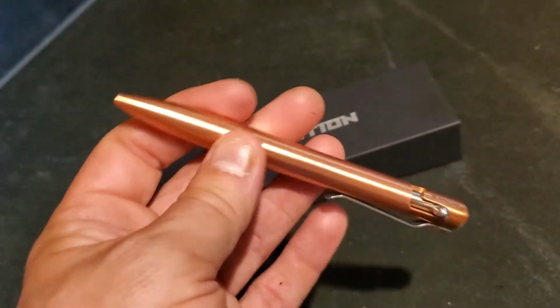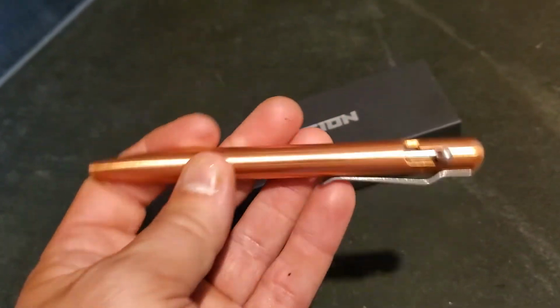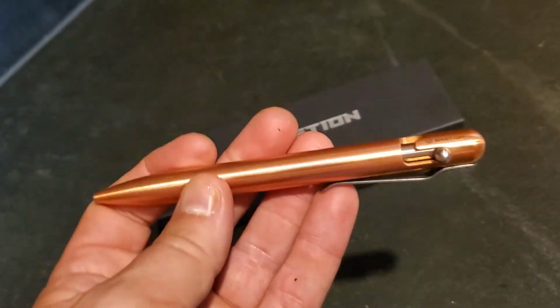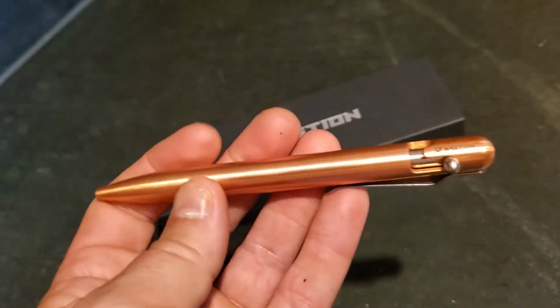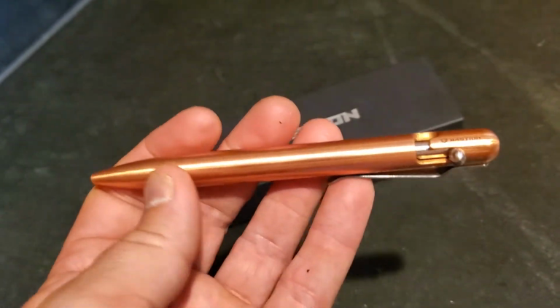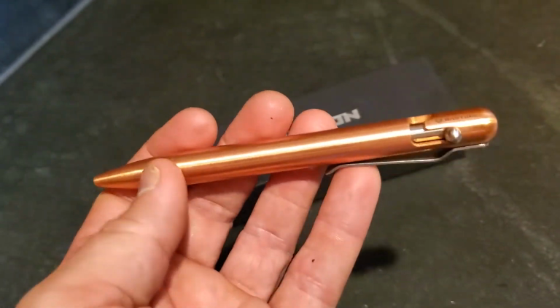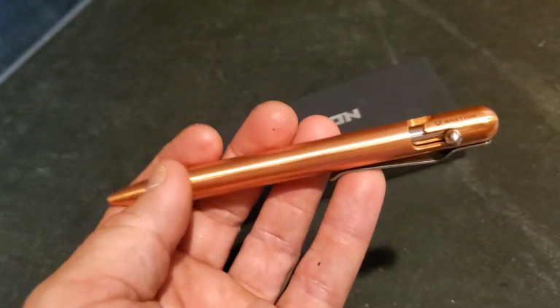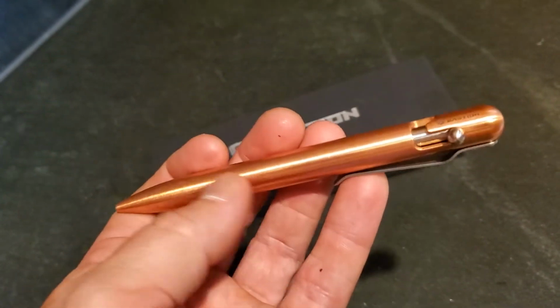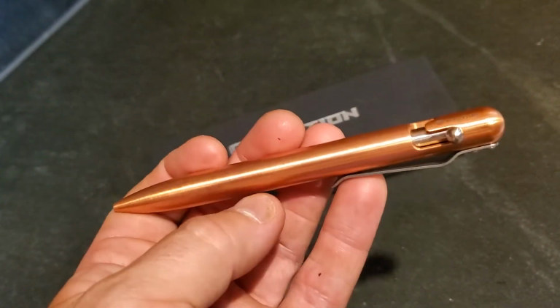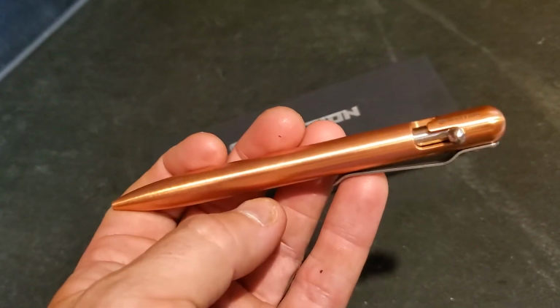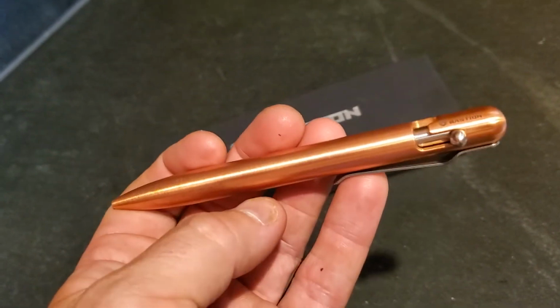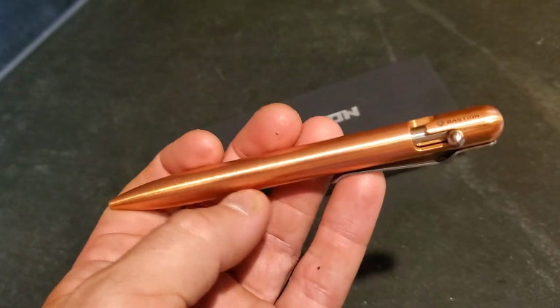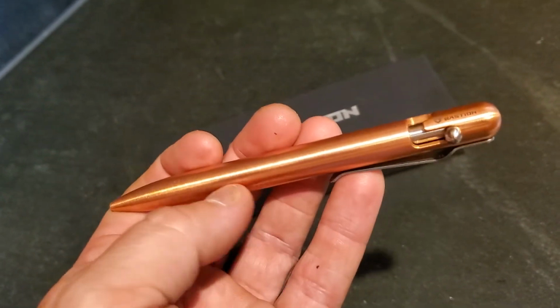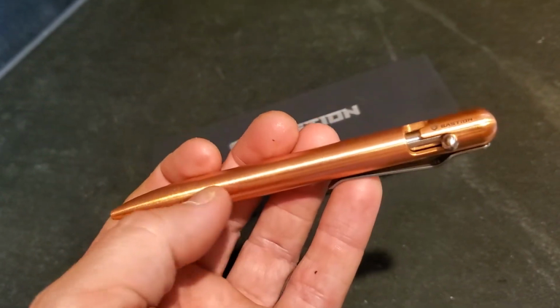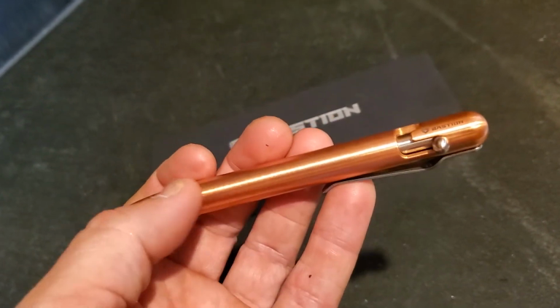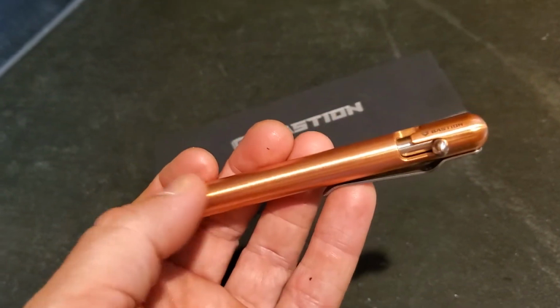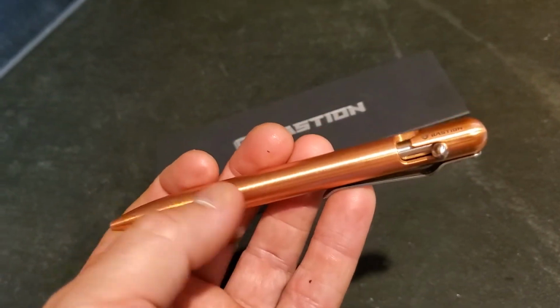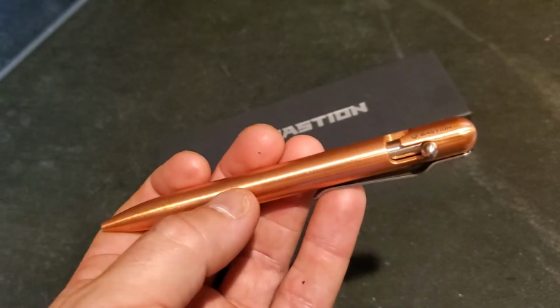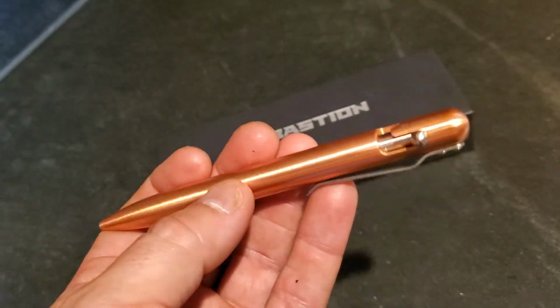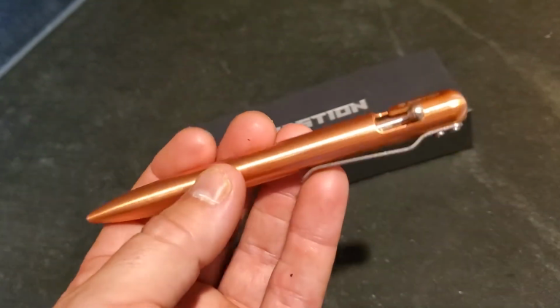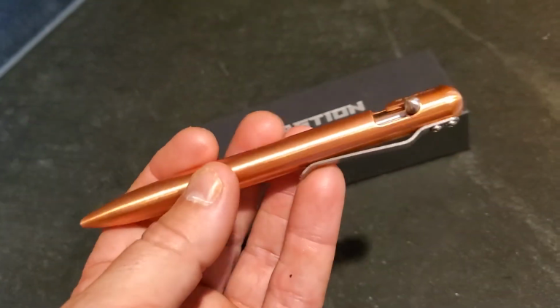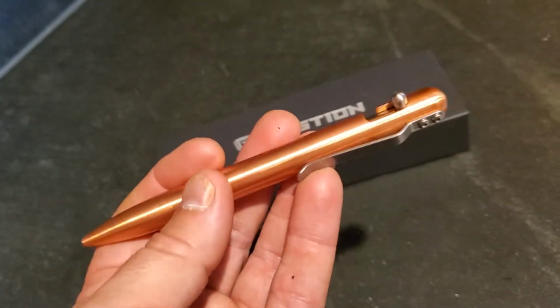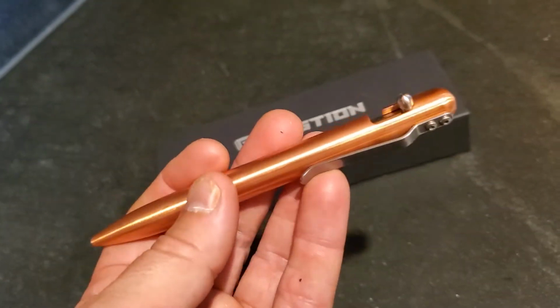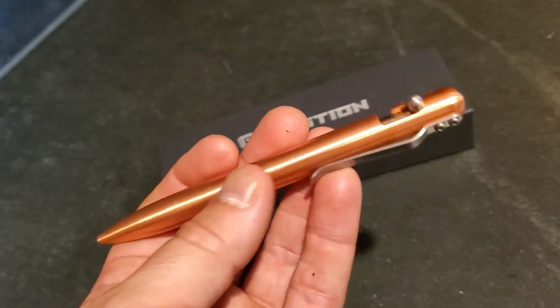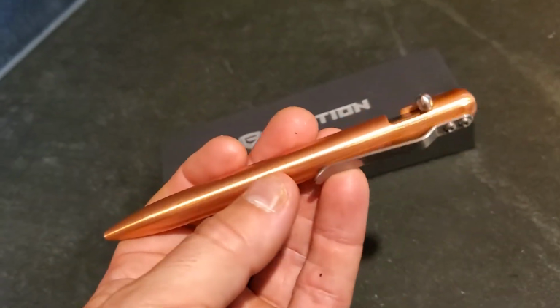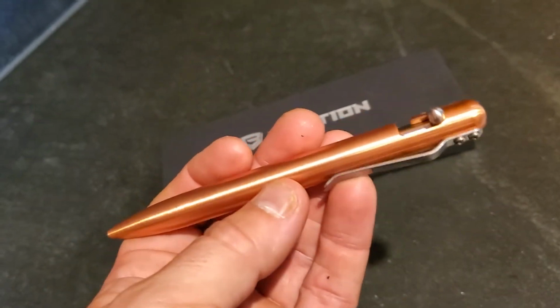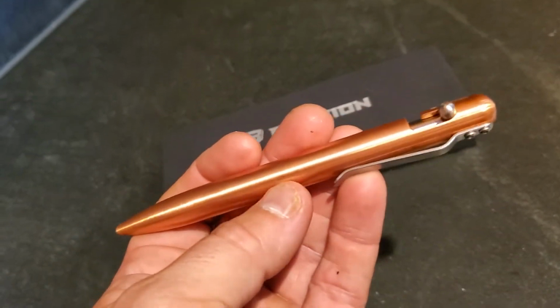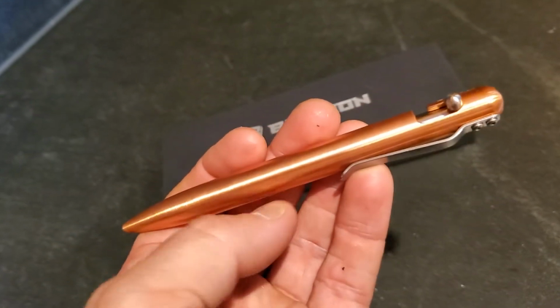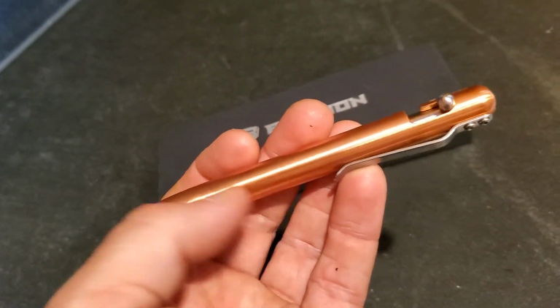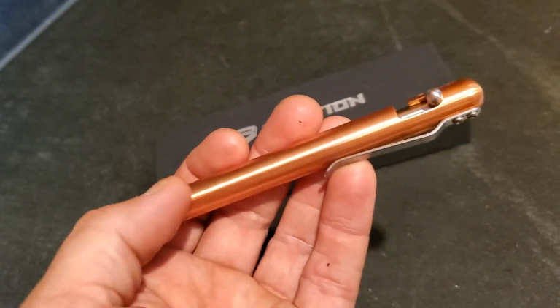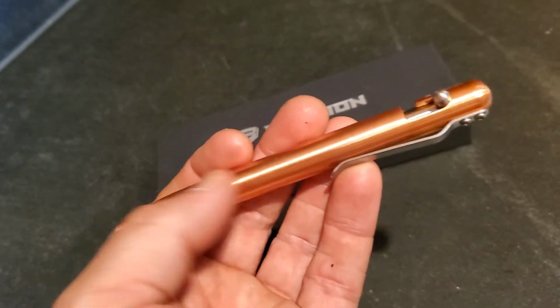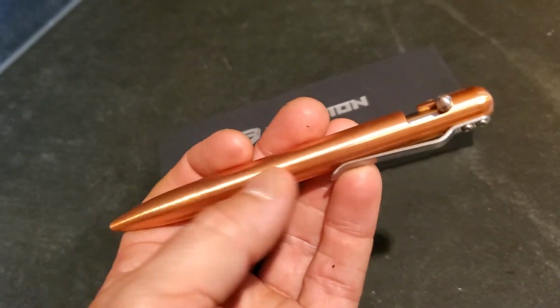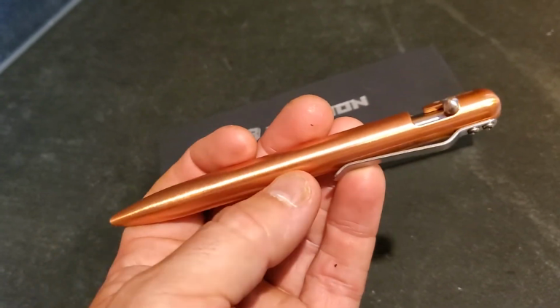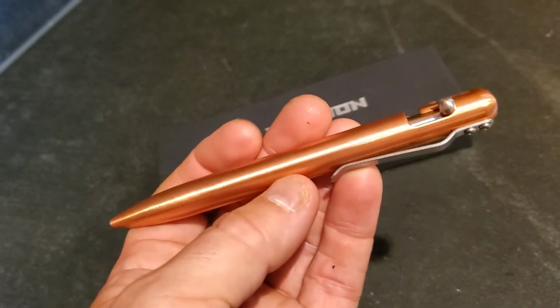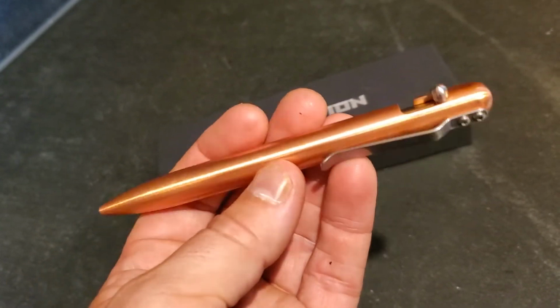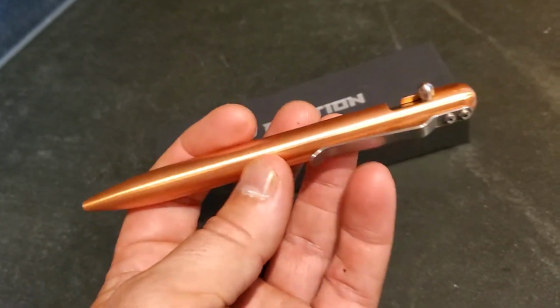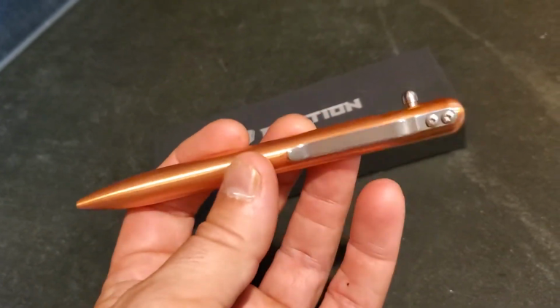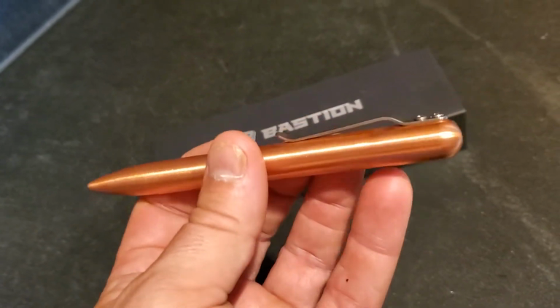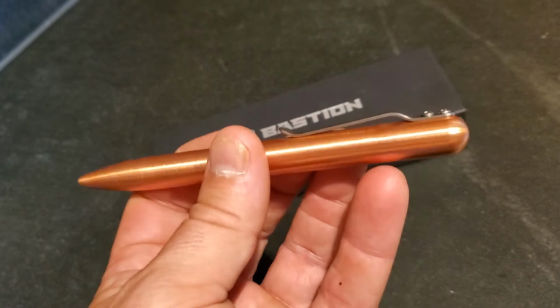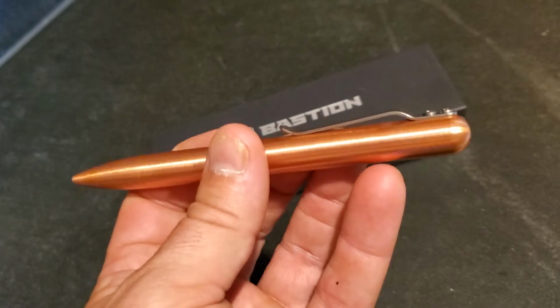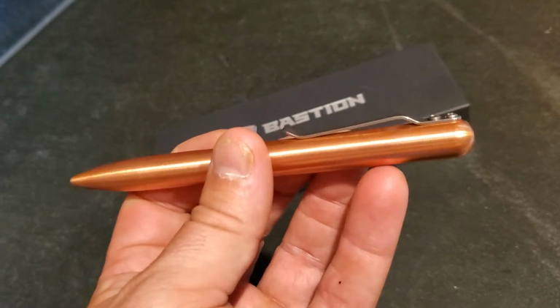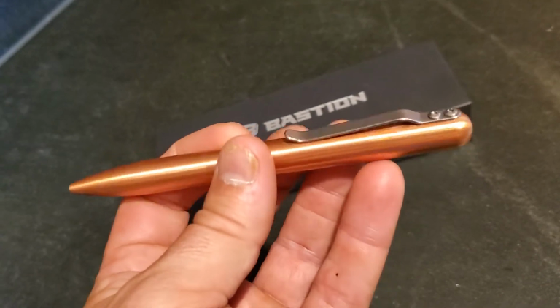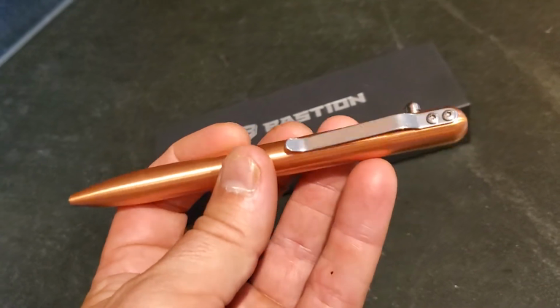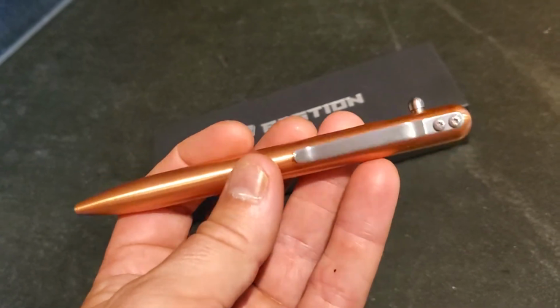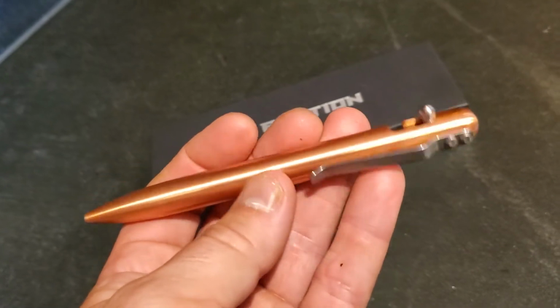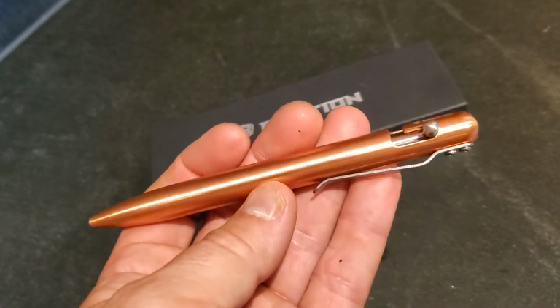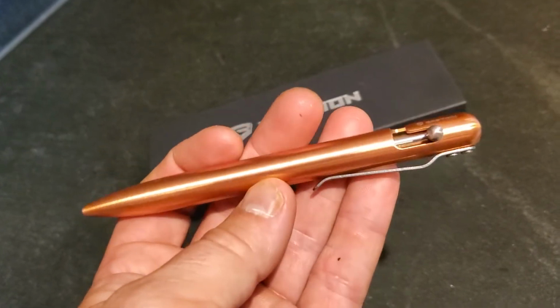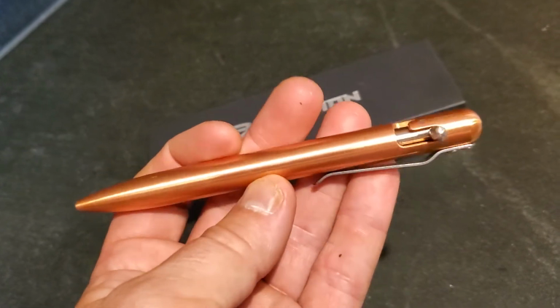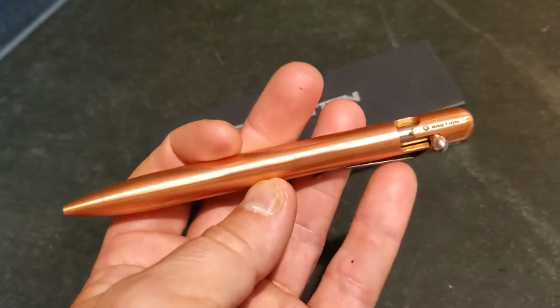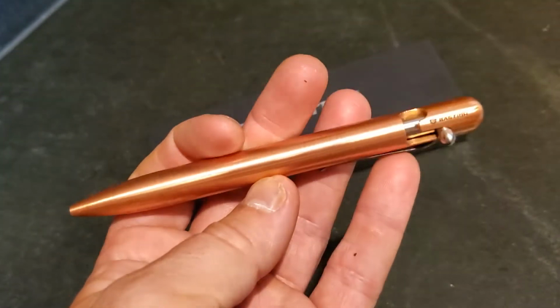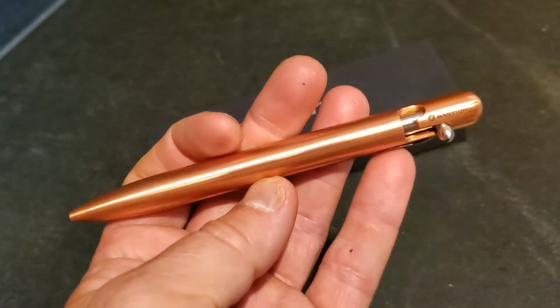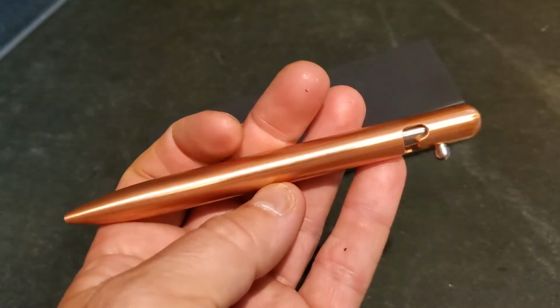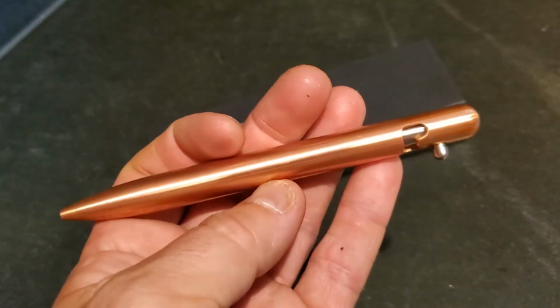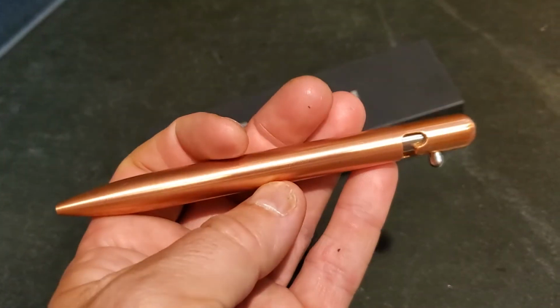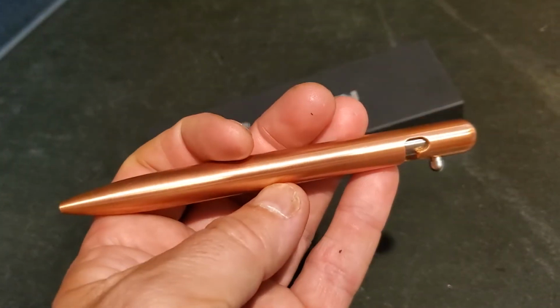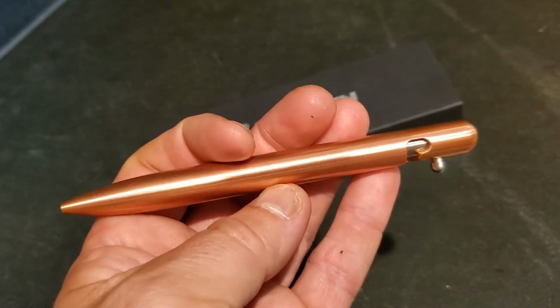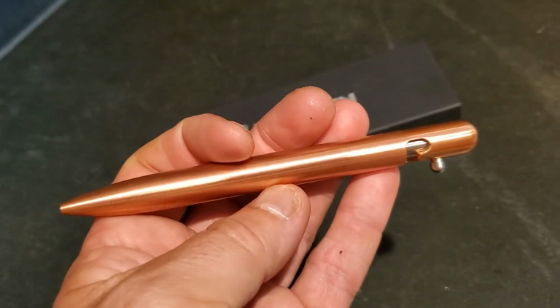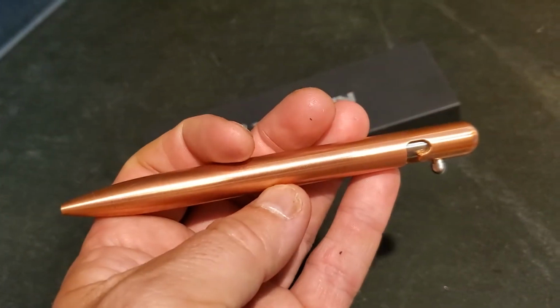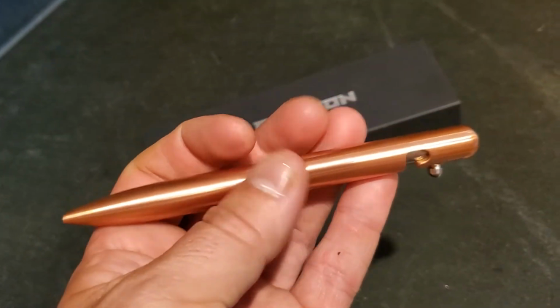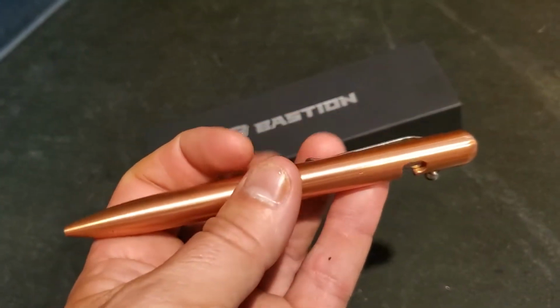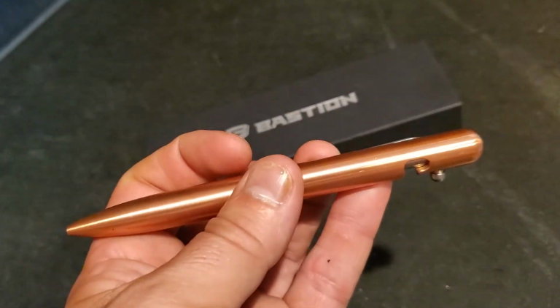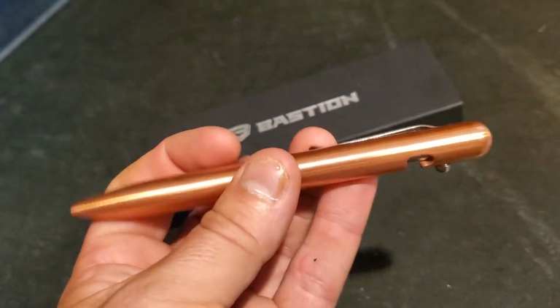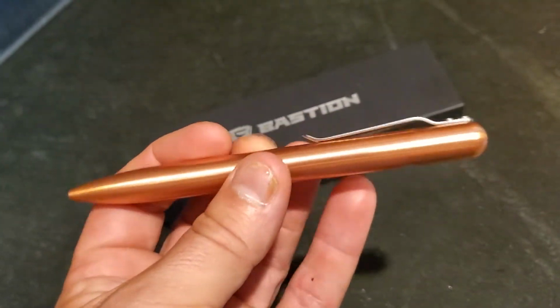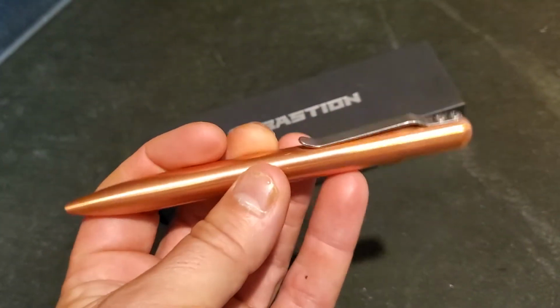The ink refills are less than five bucks as well, so you're not going to get stung once you've bought this.